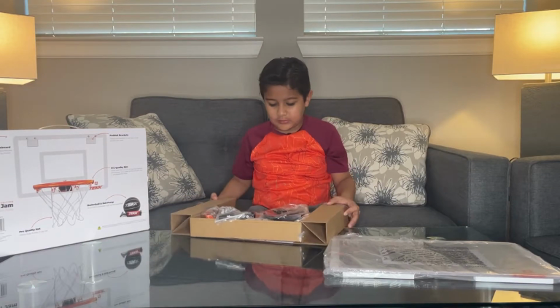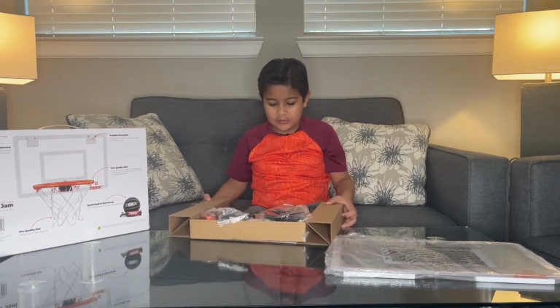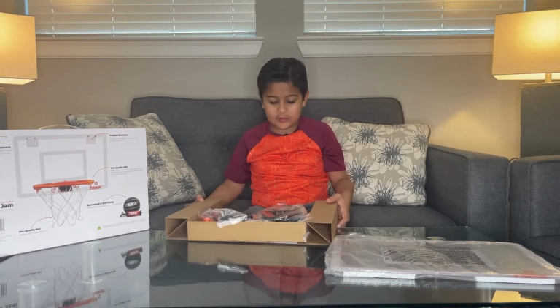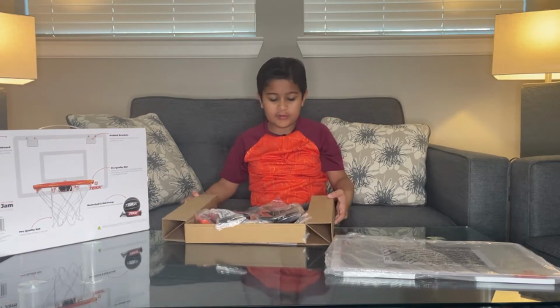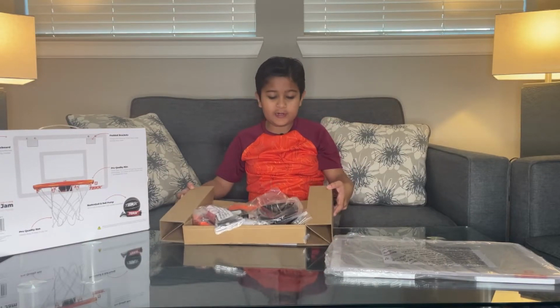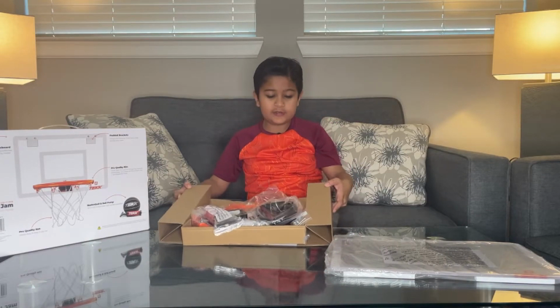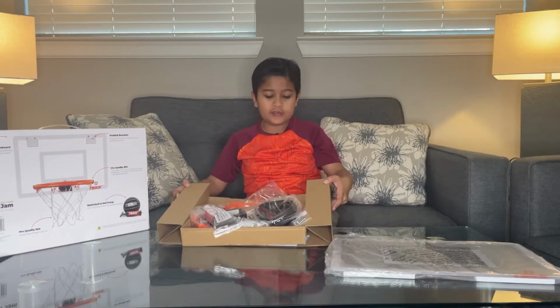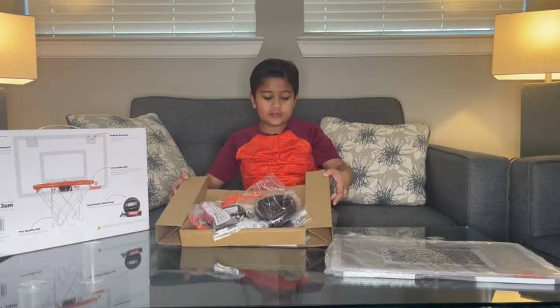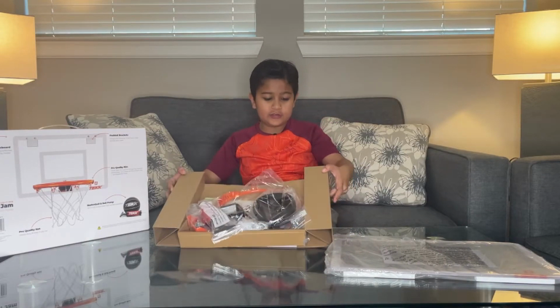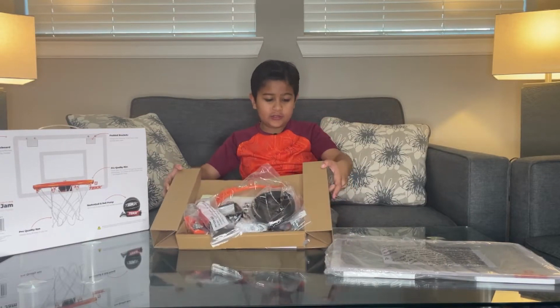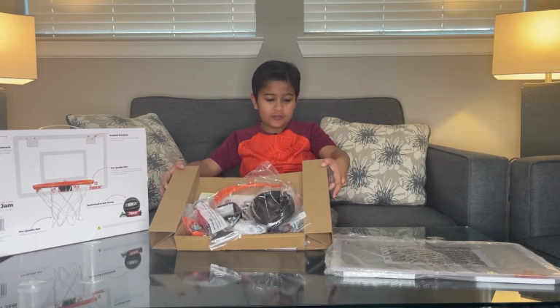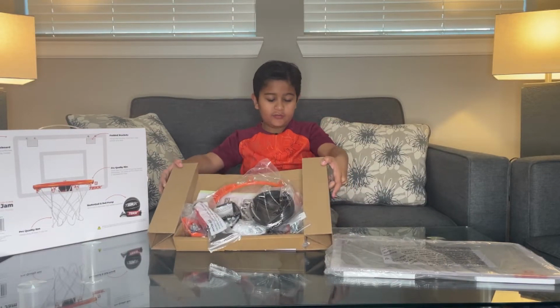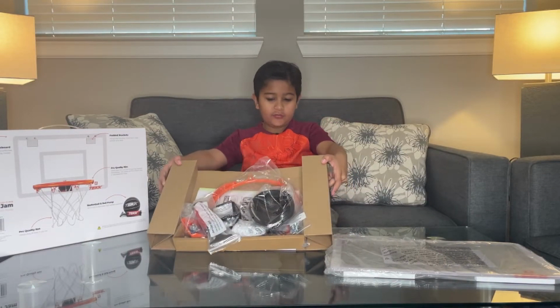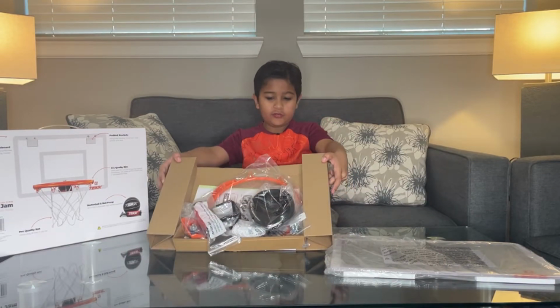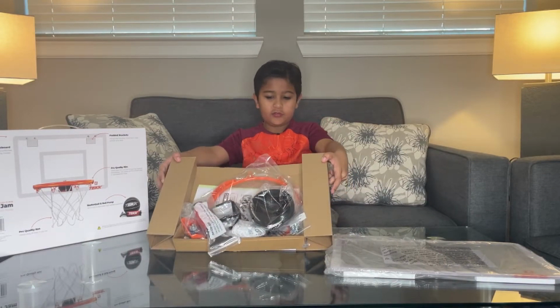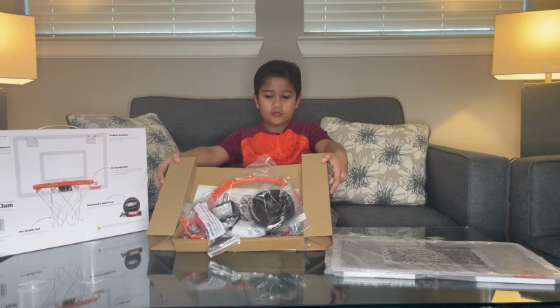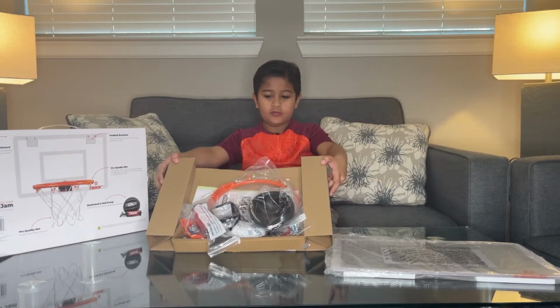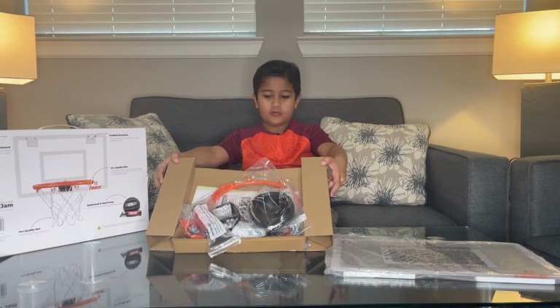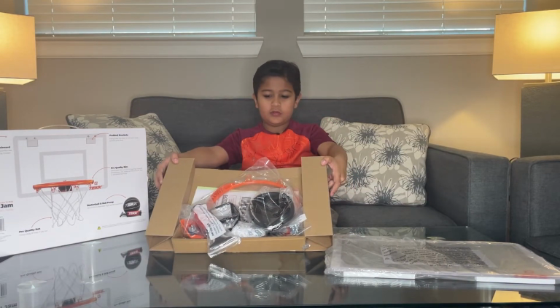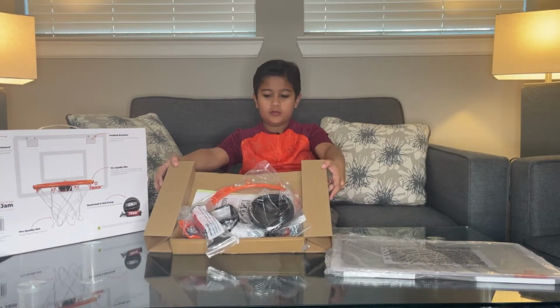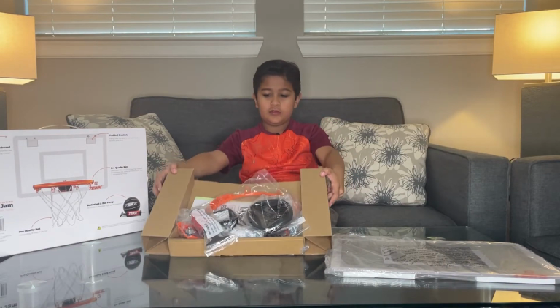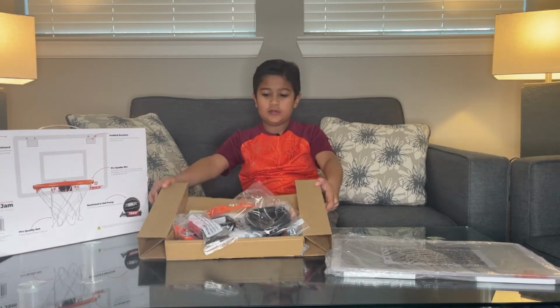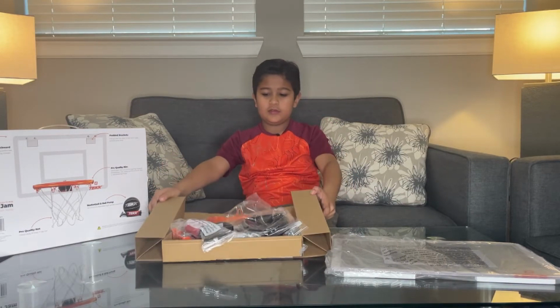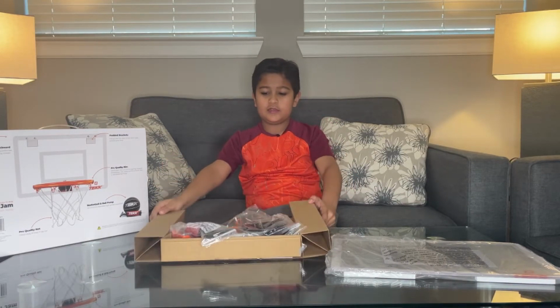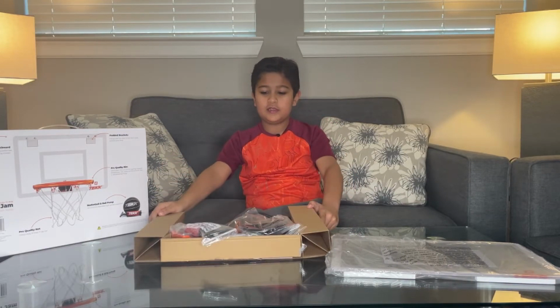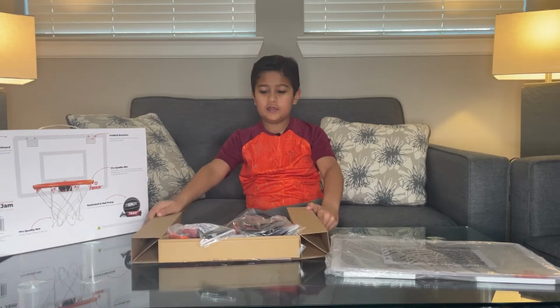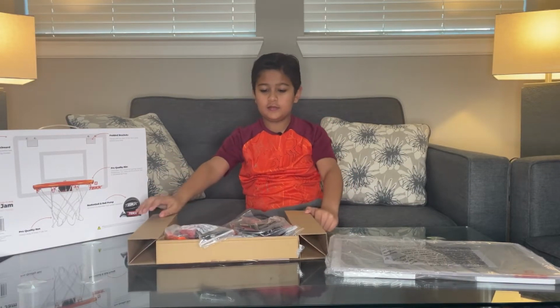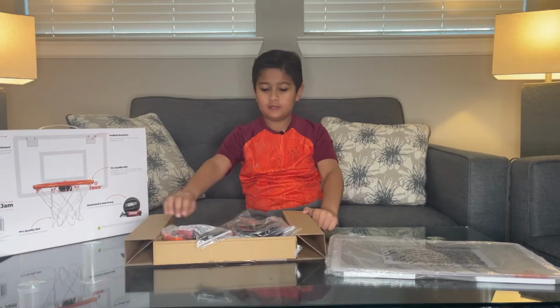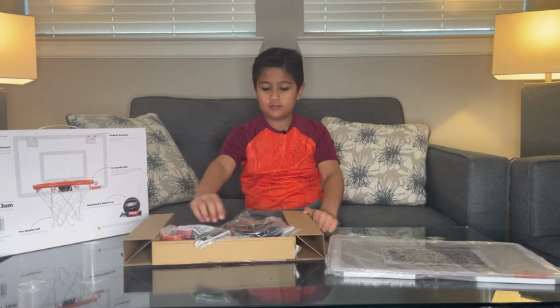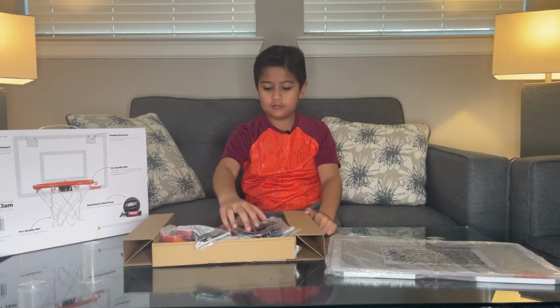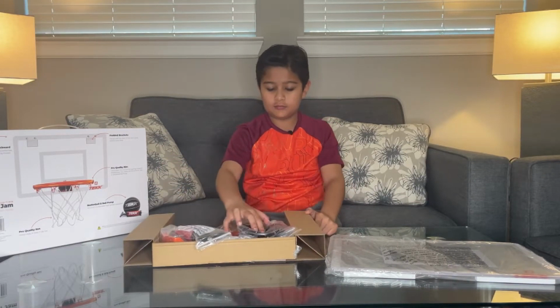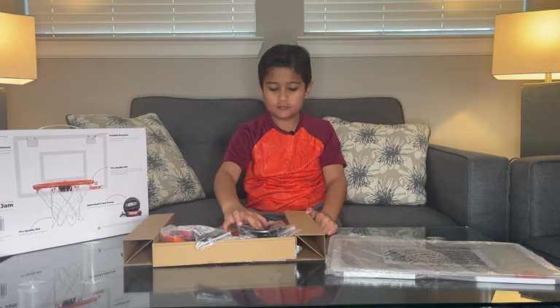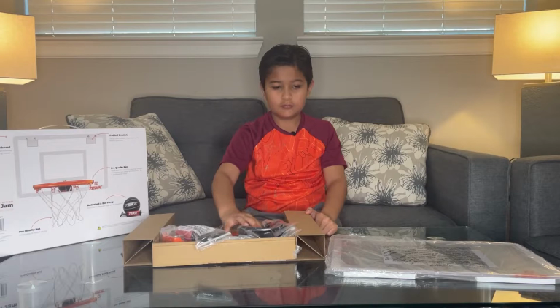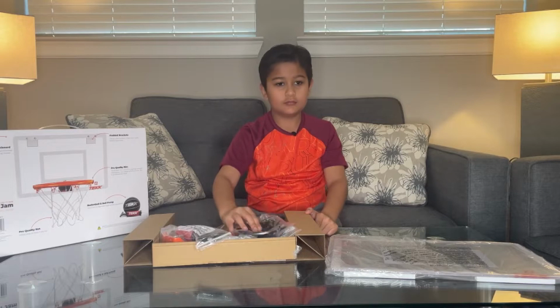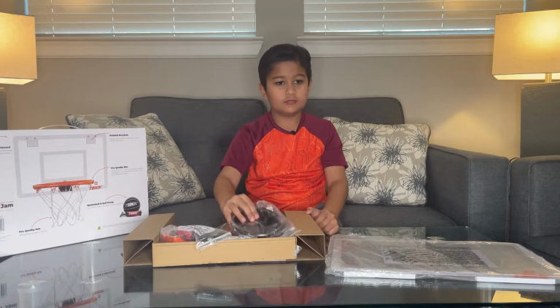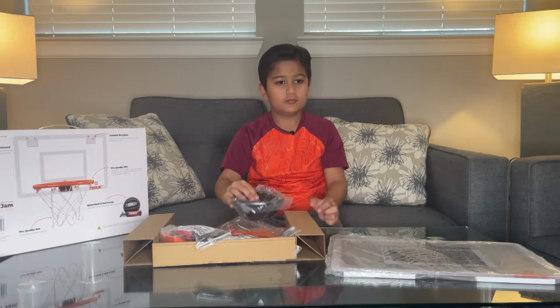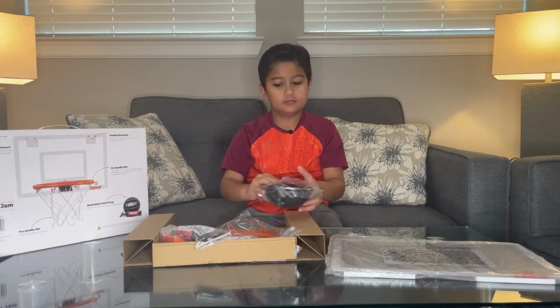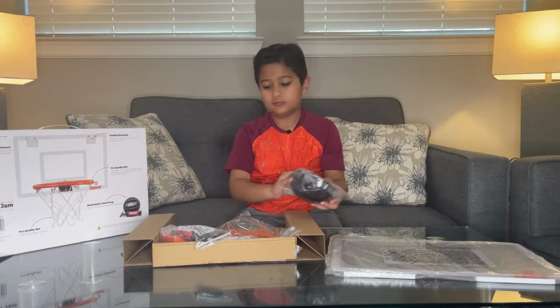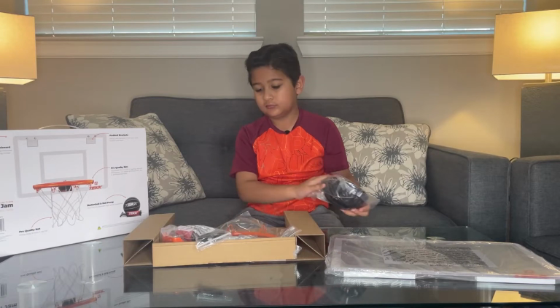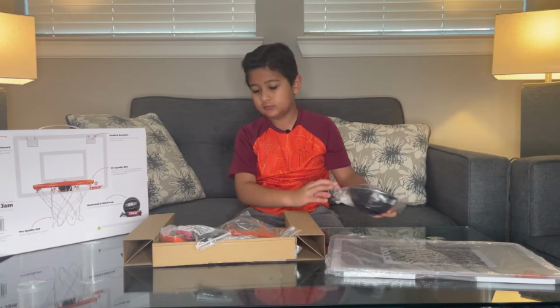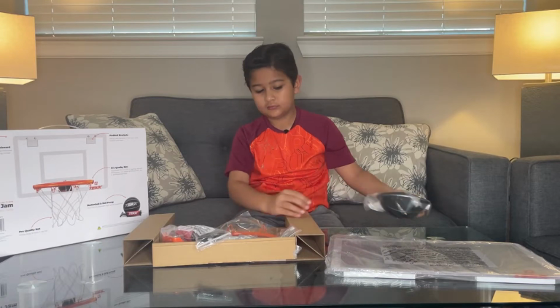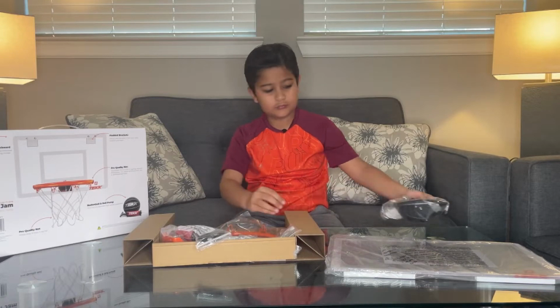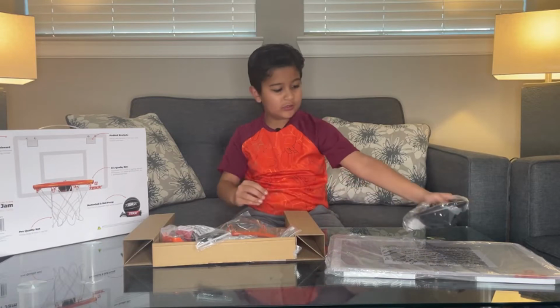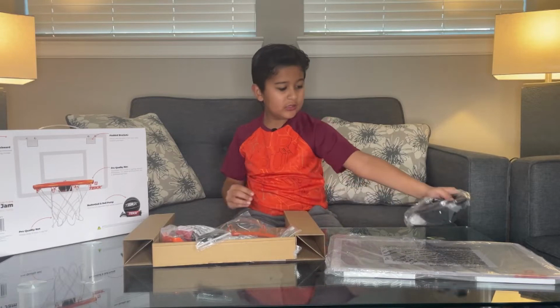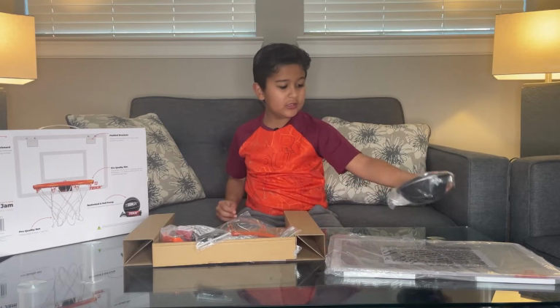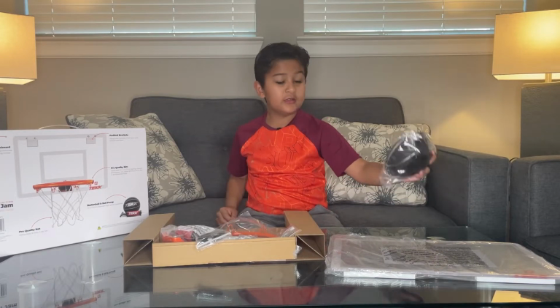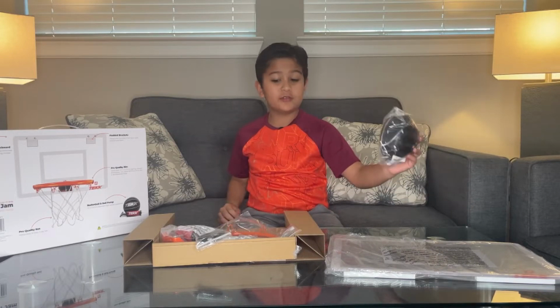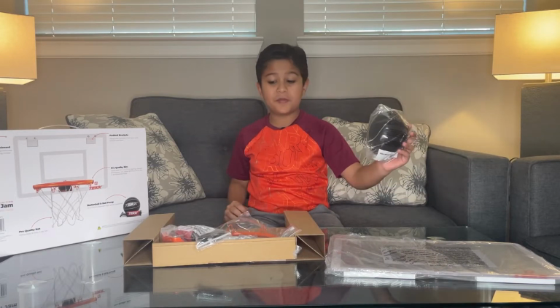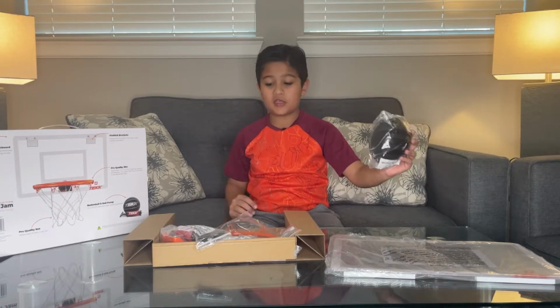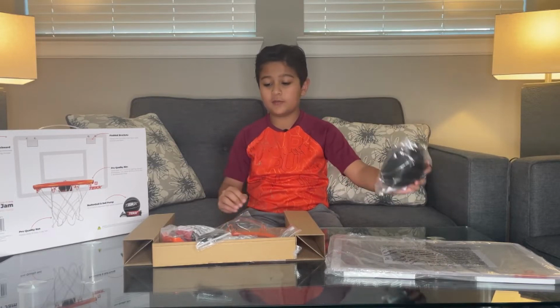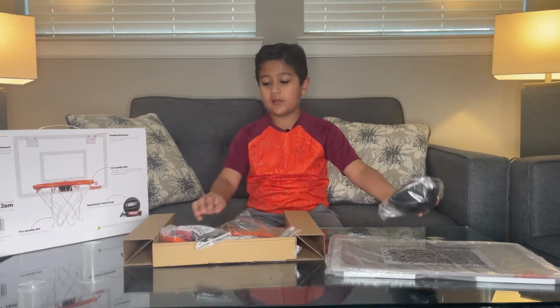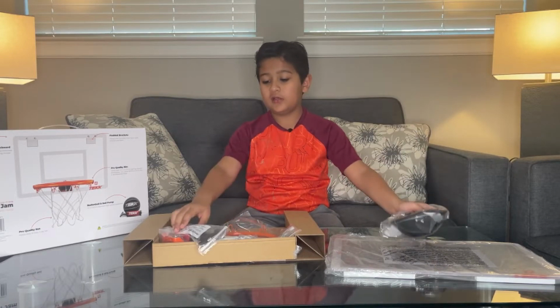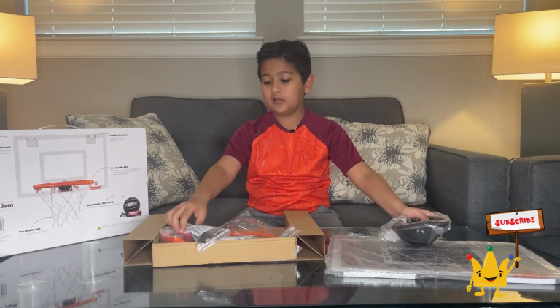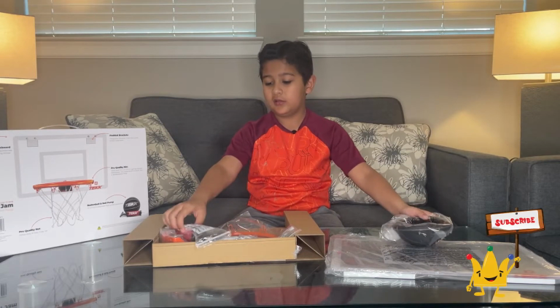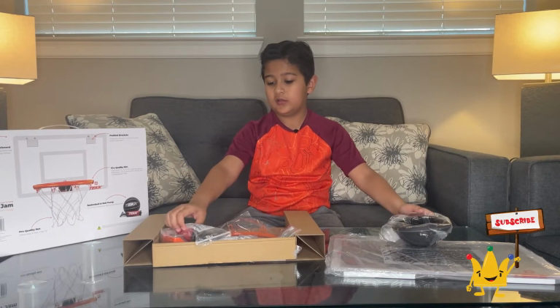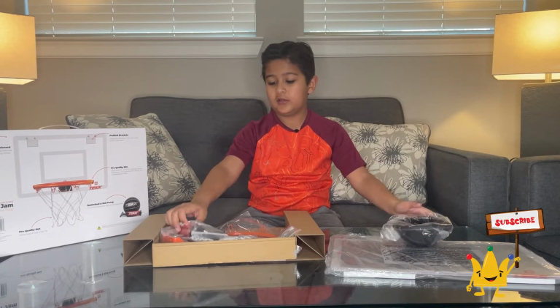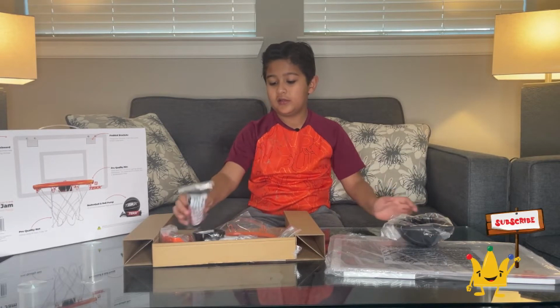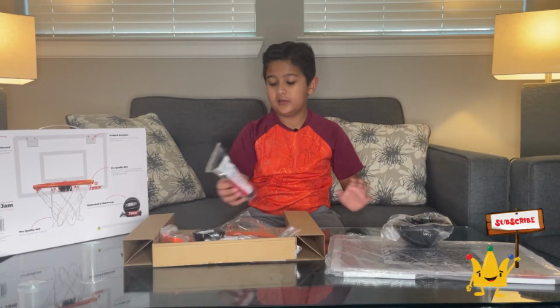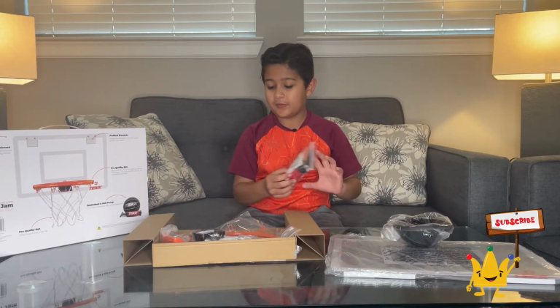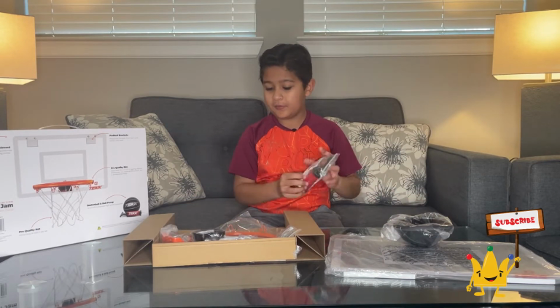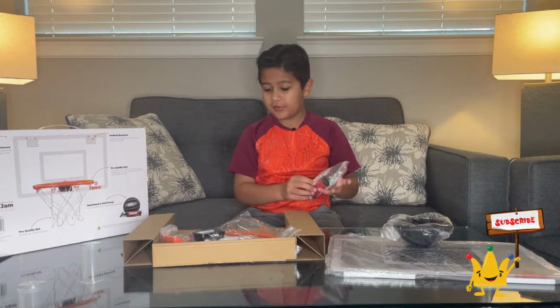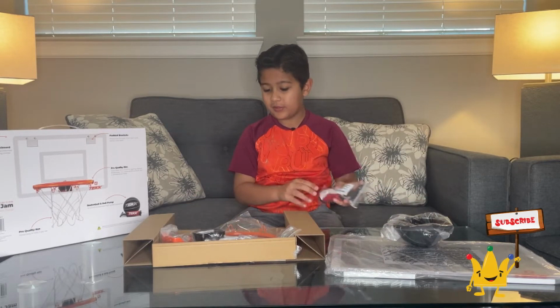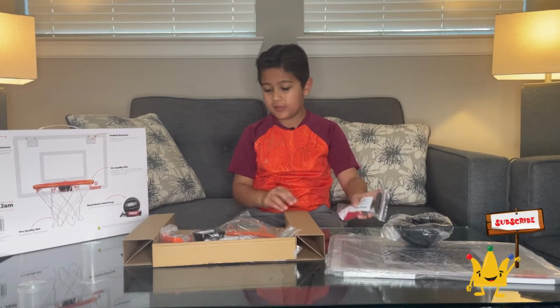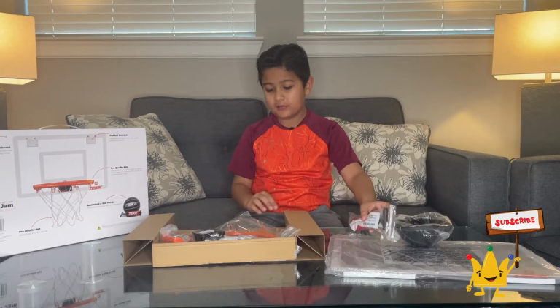Here's the stuff. Here's a basketball. Here's a pump.